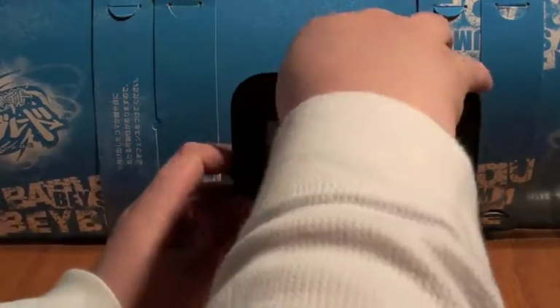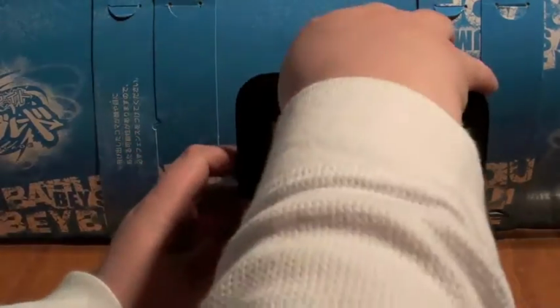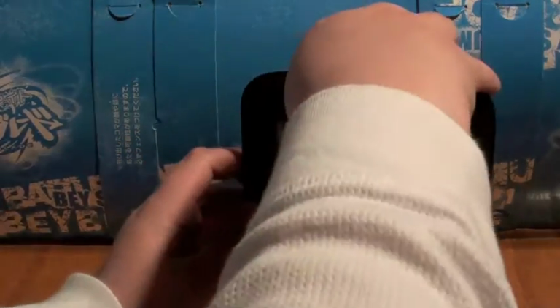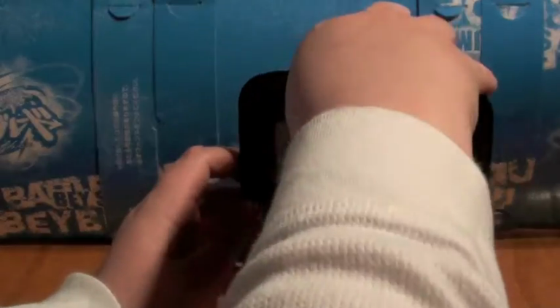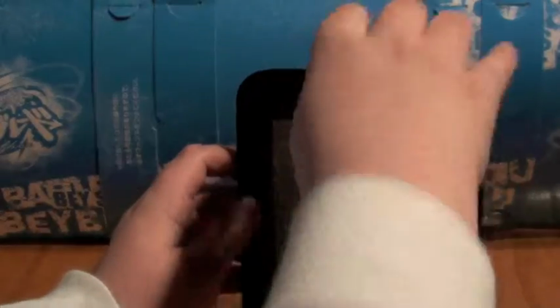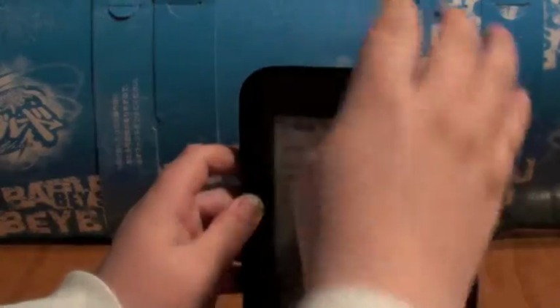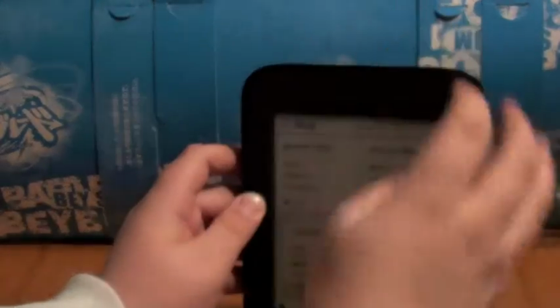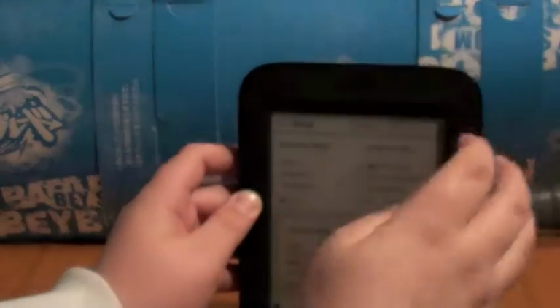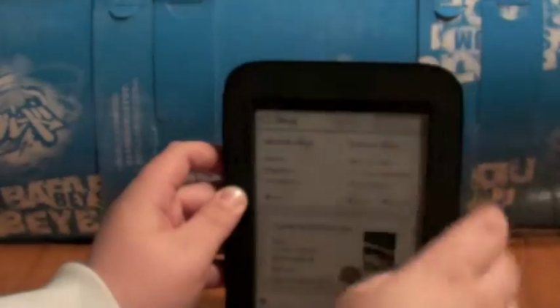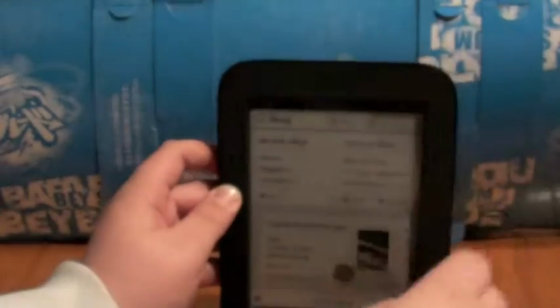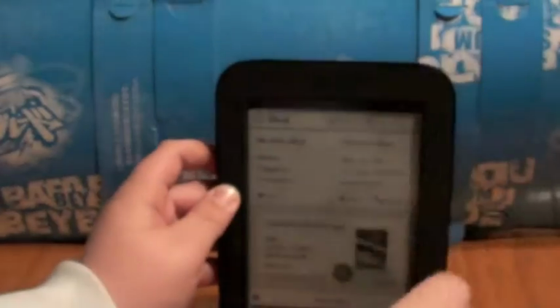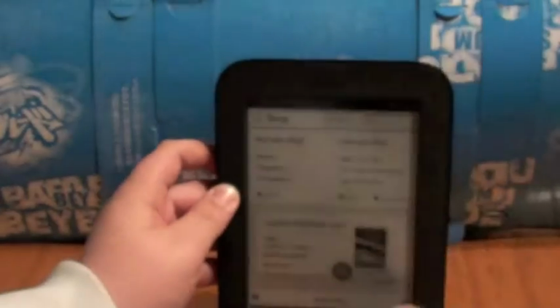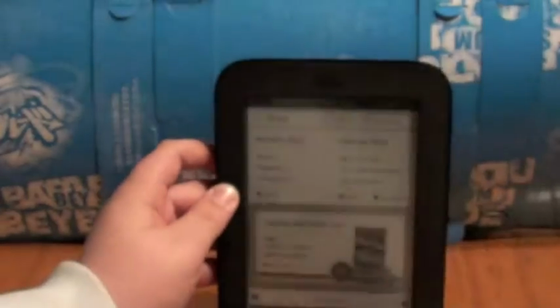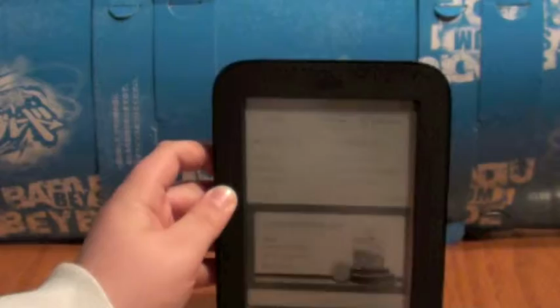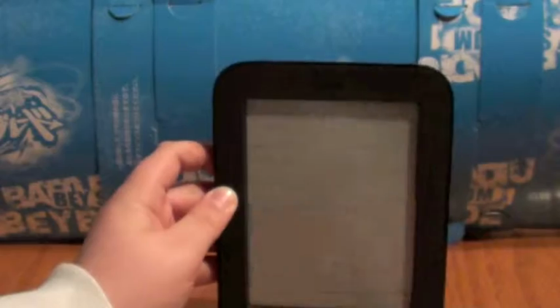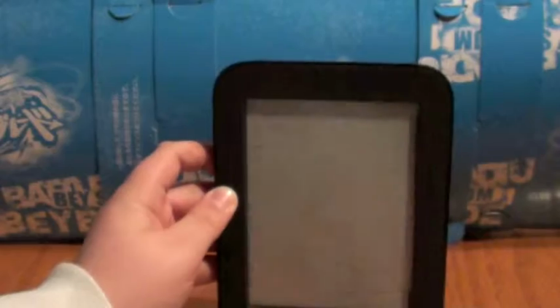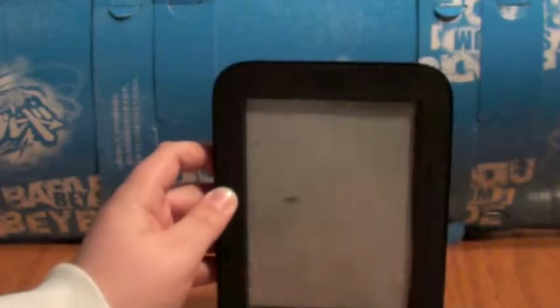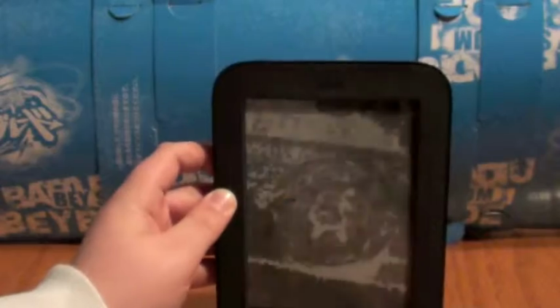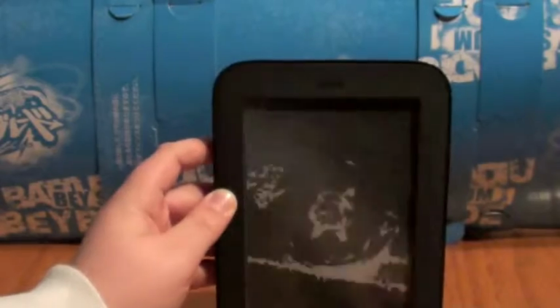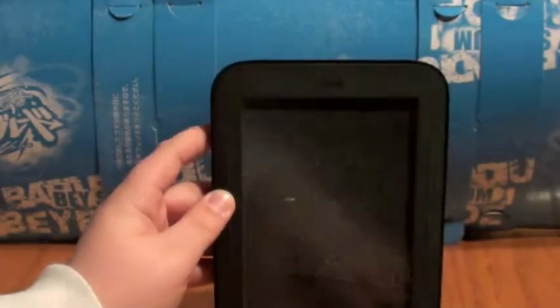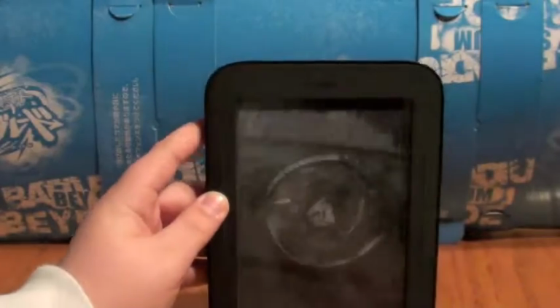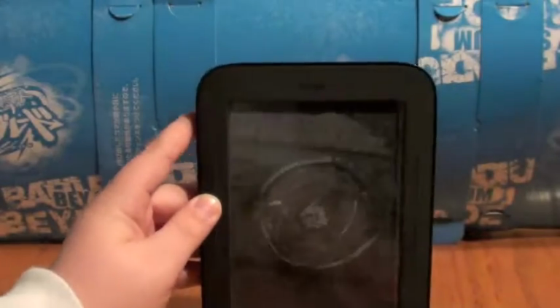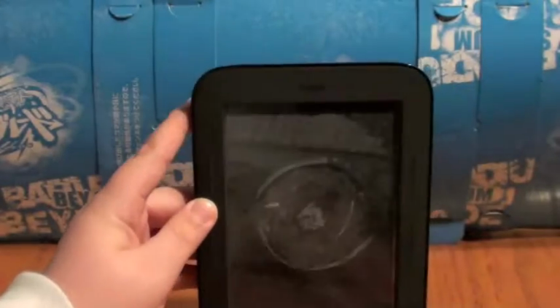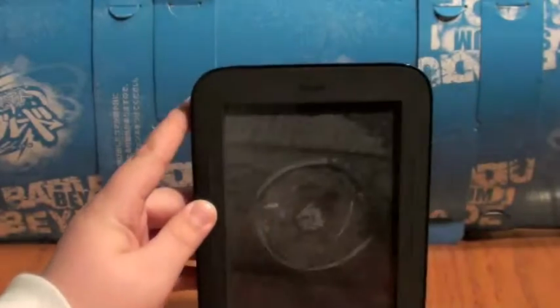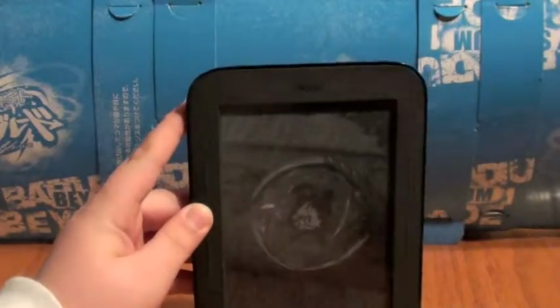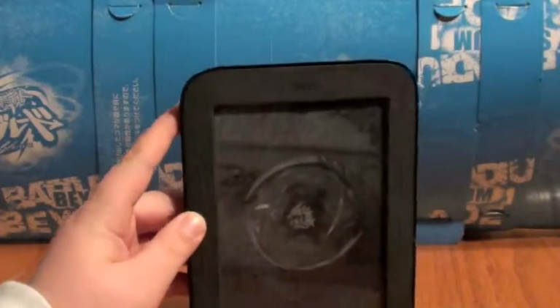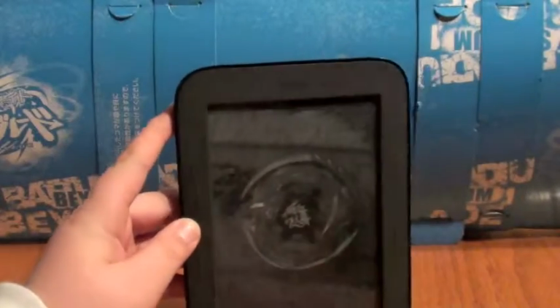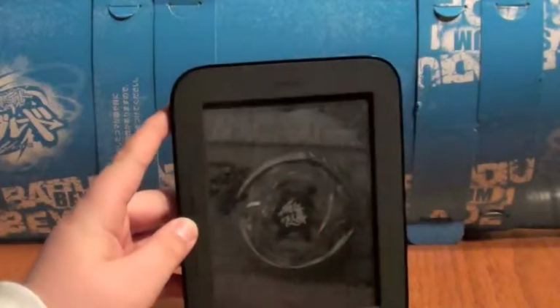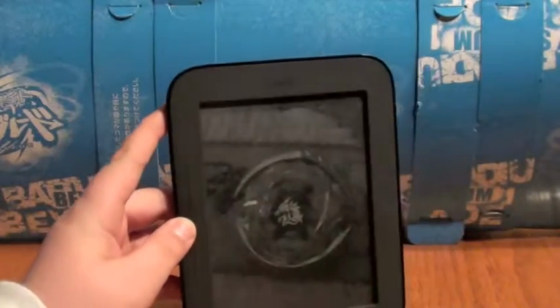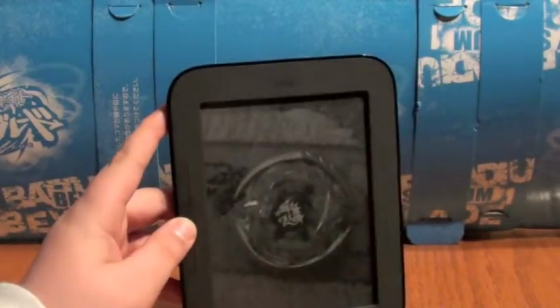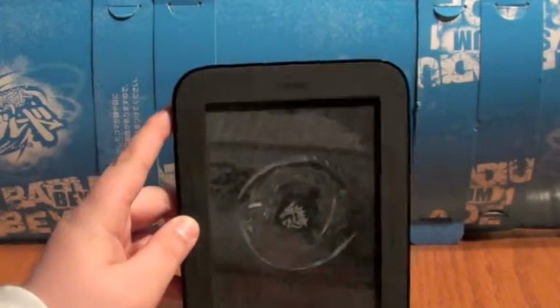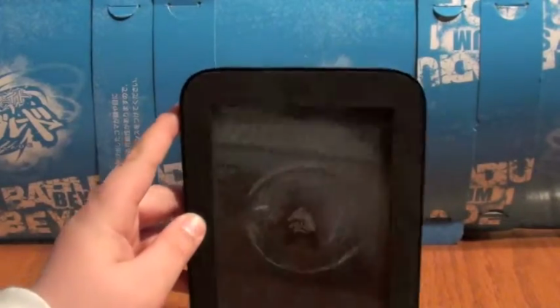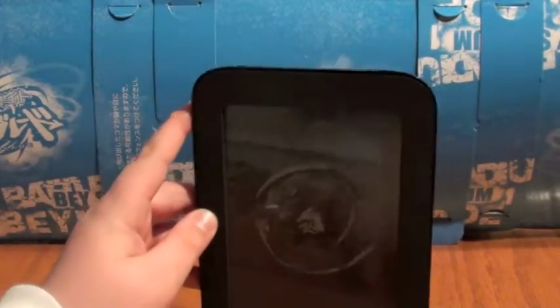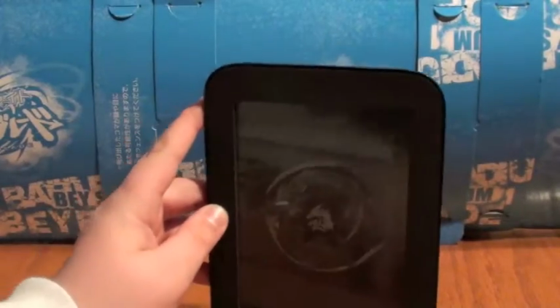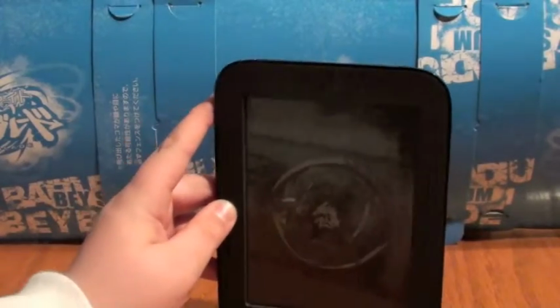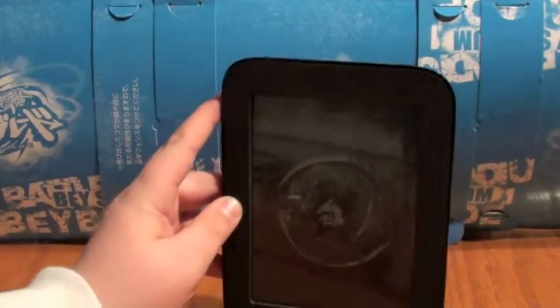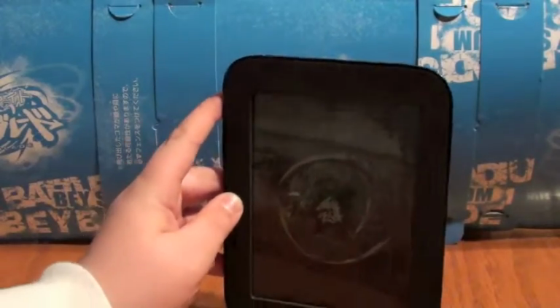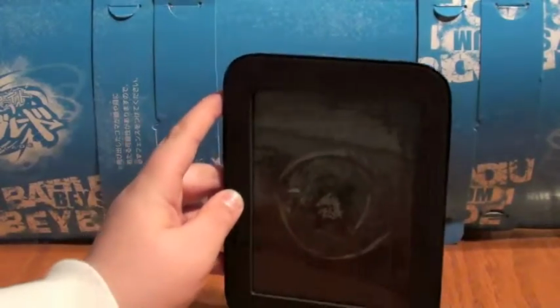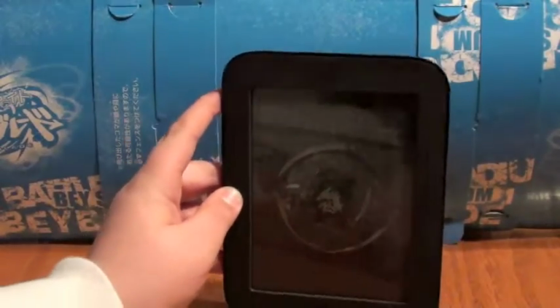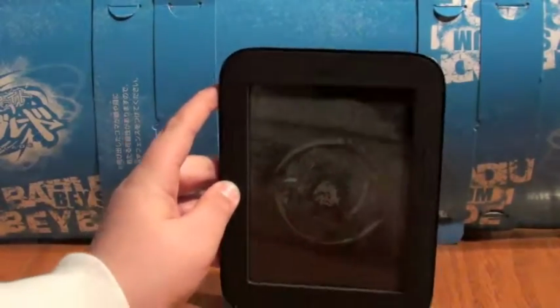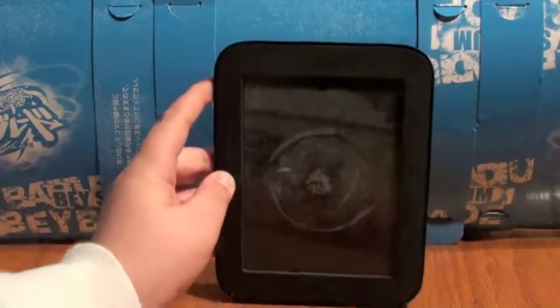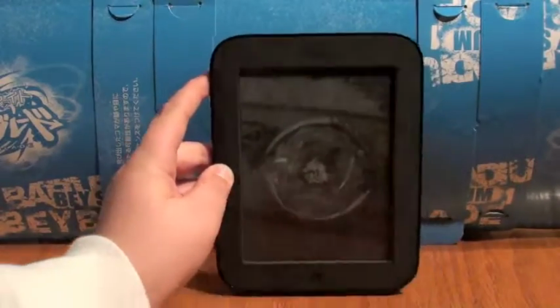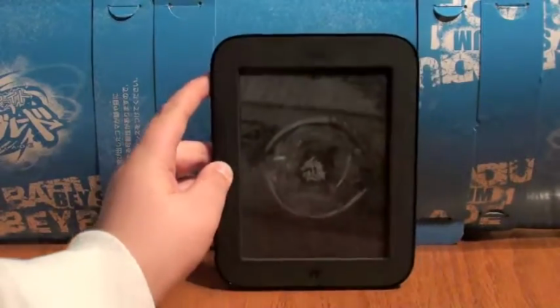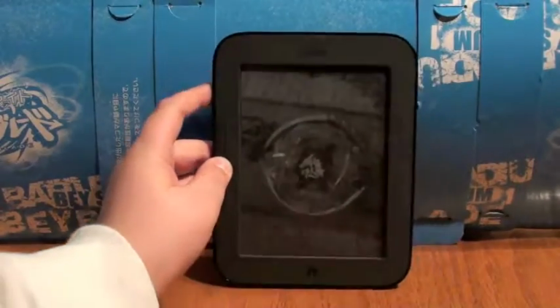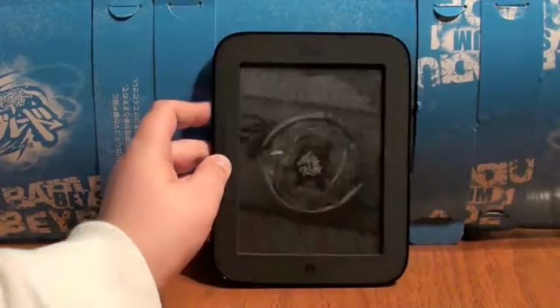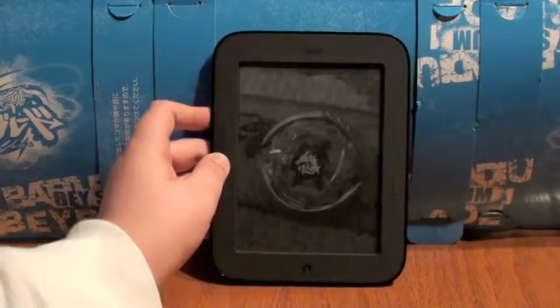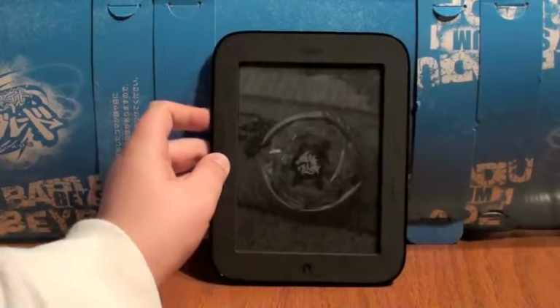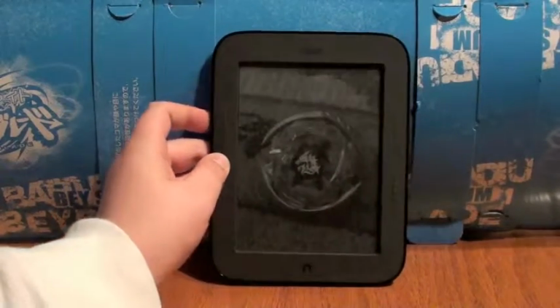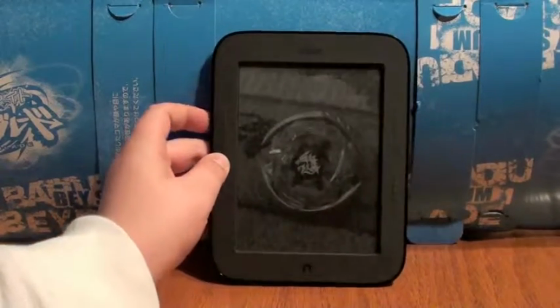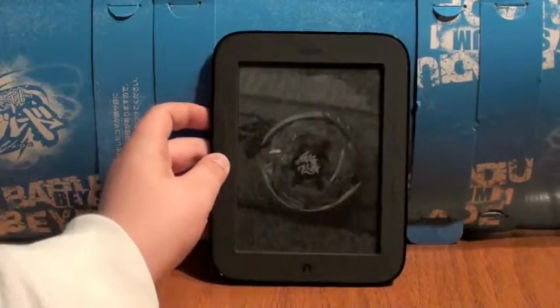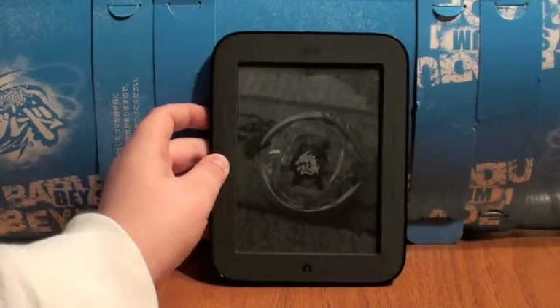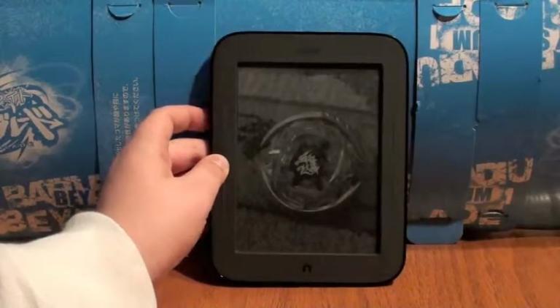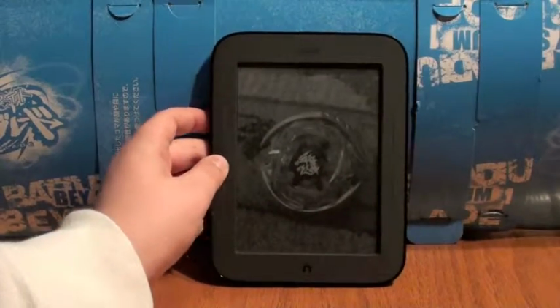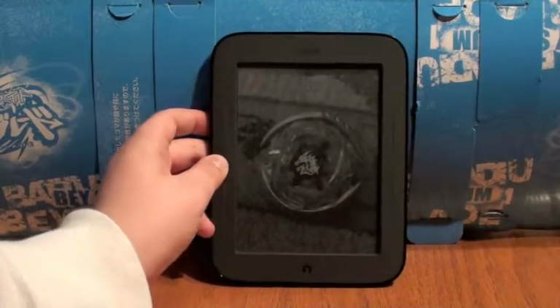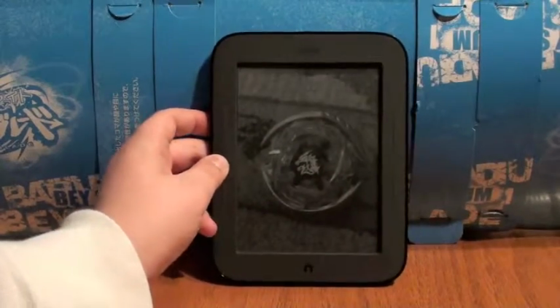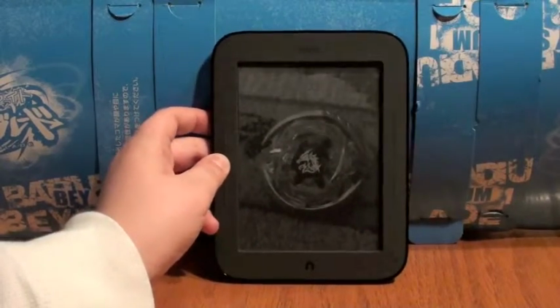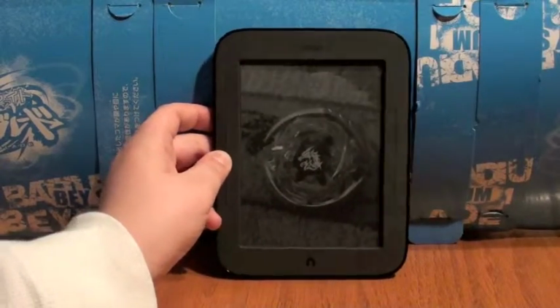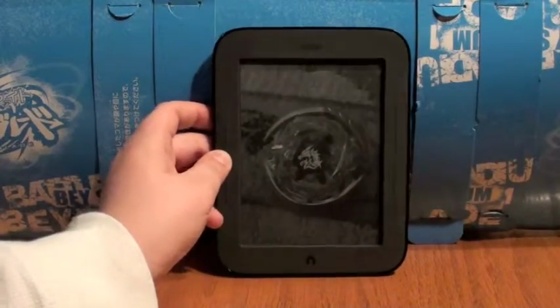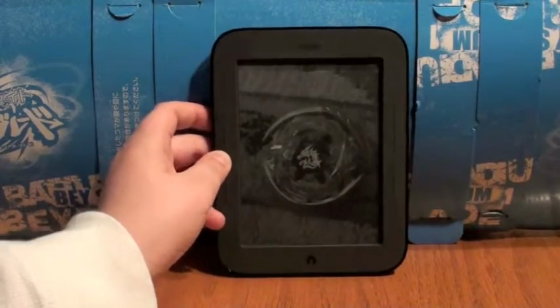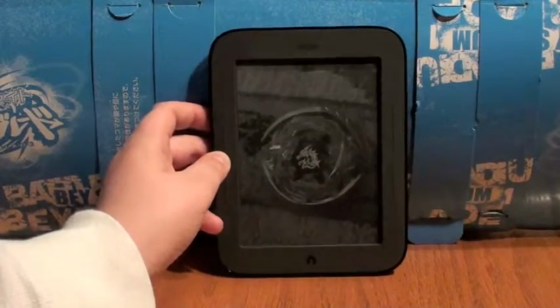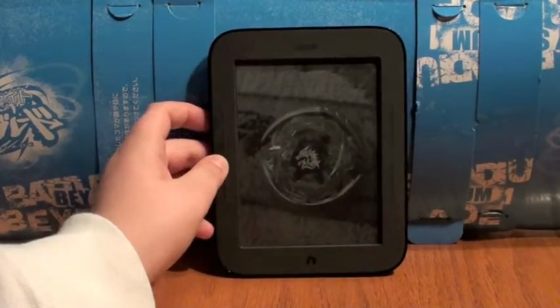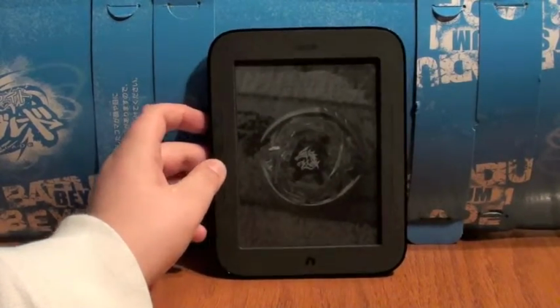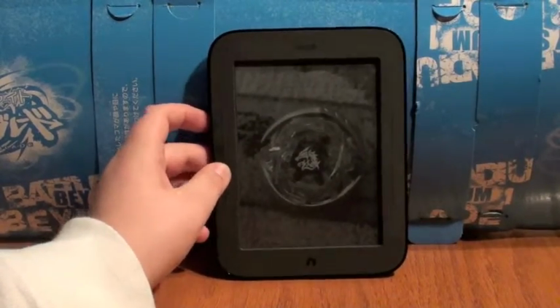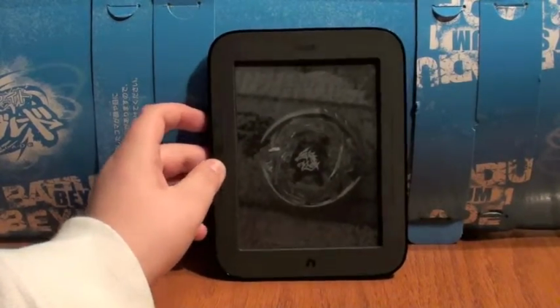We really recommend this Nook. In my opinion the Nook Color is better, but we'll do a comparison video later.